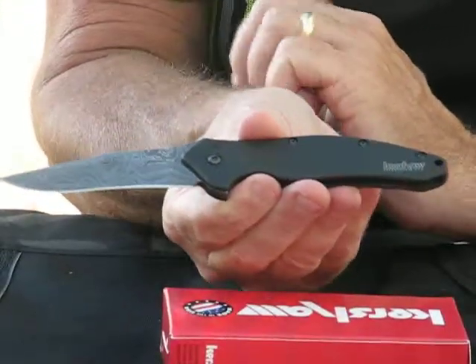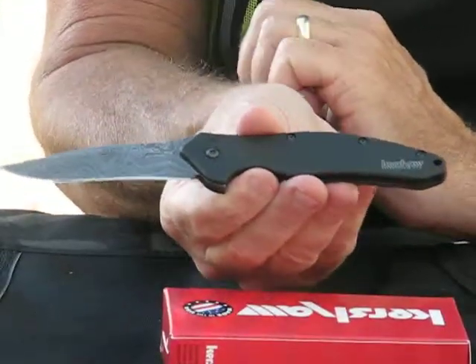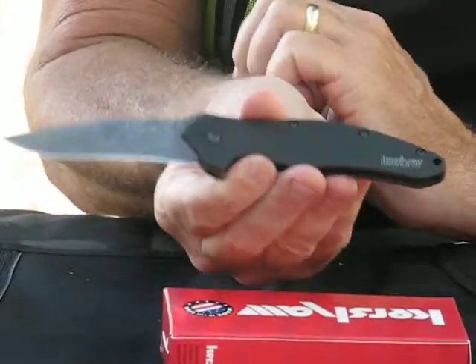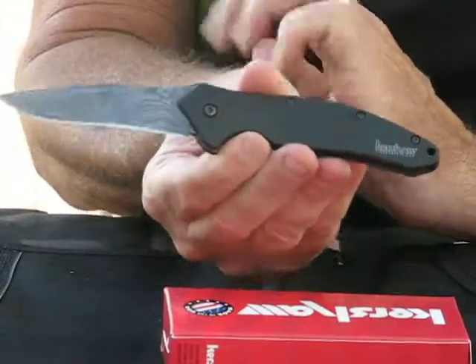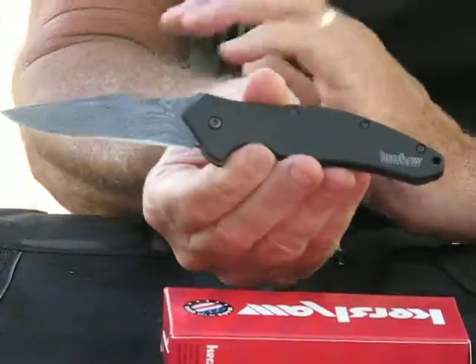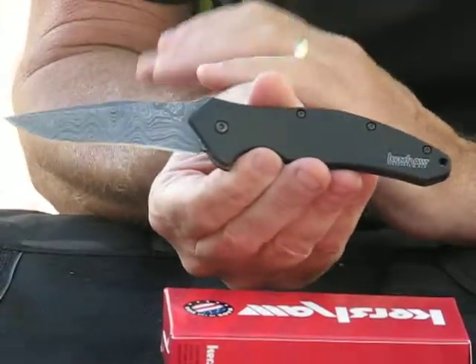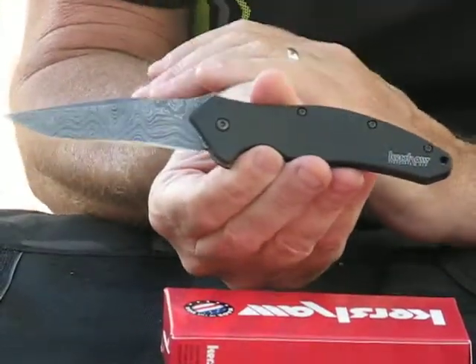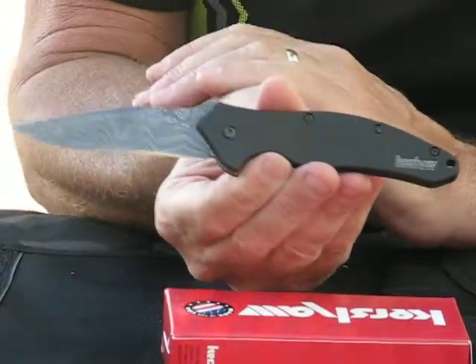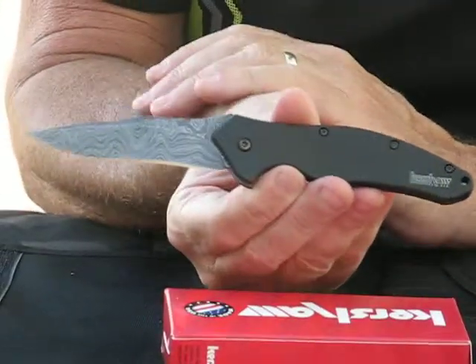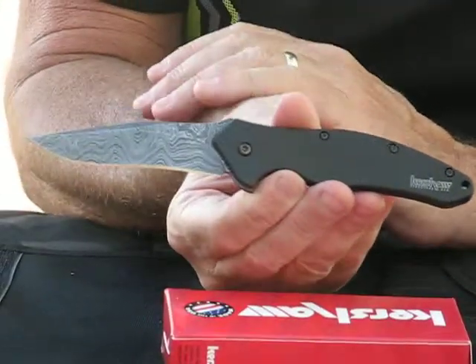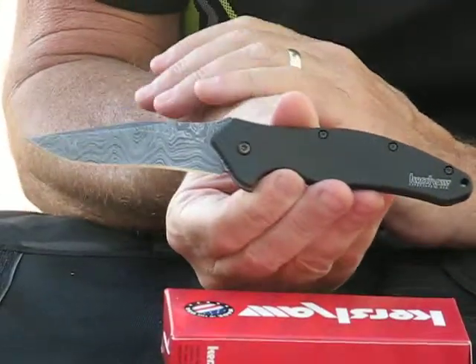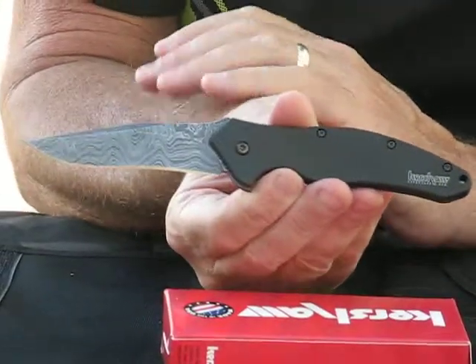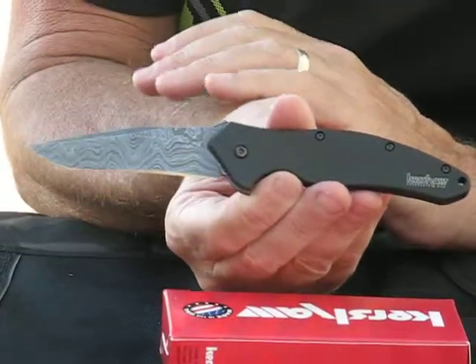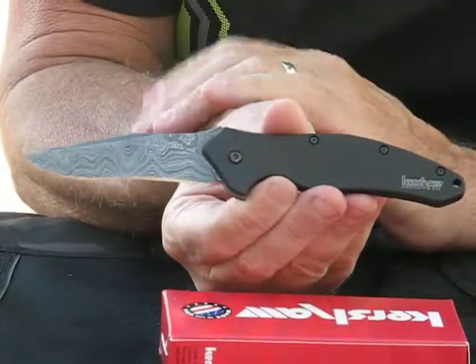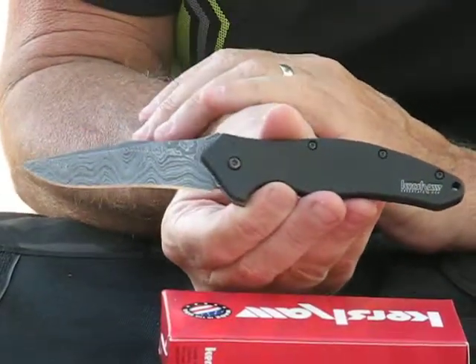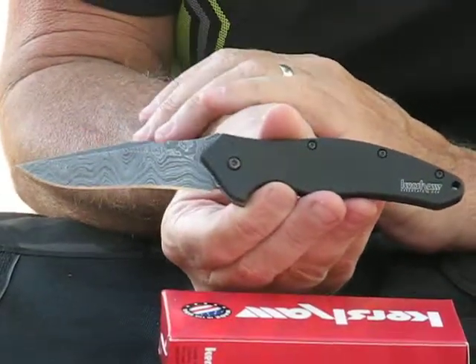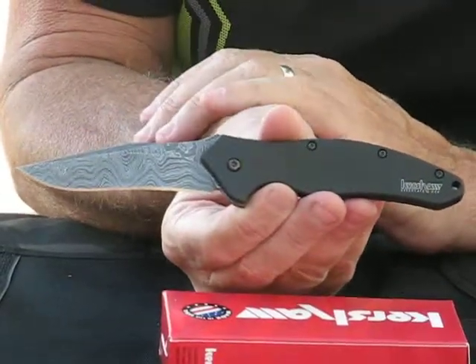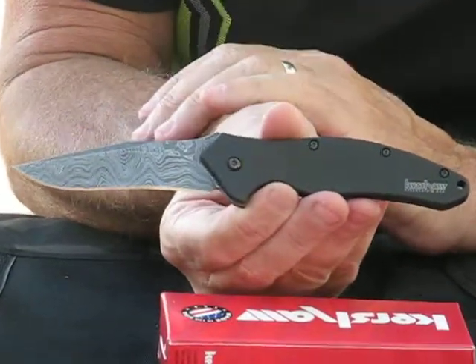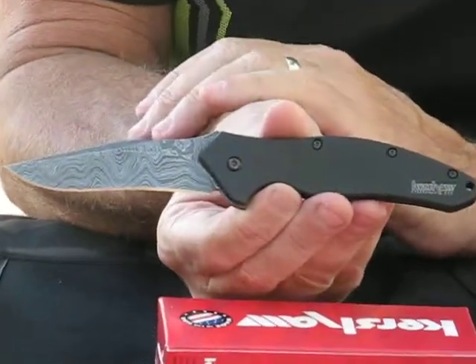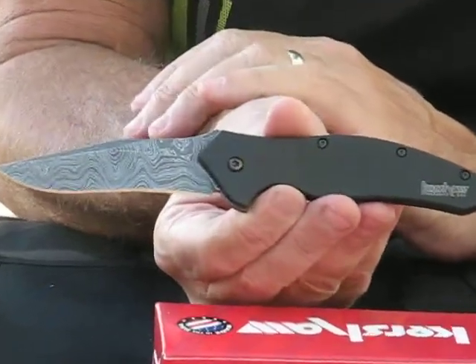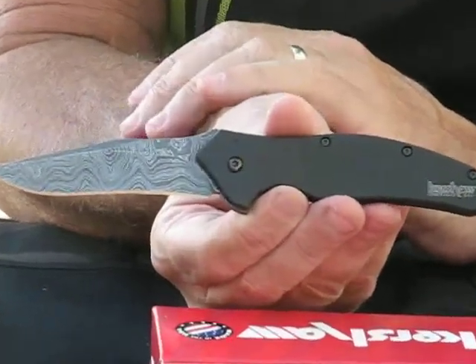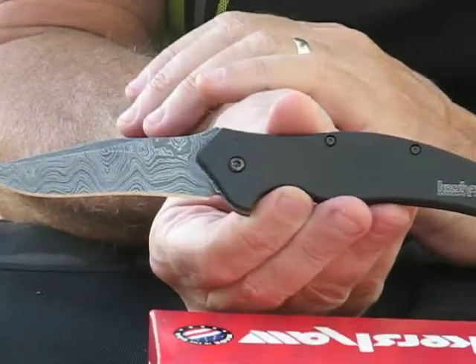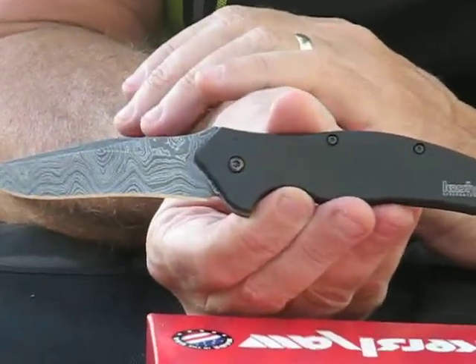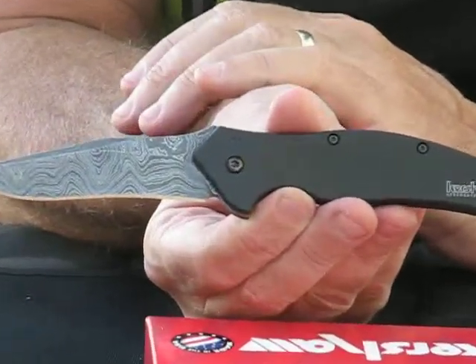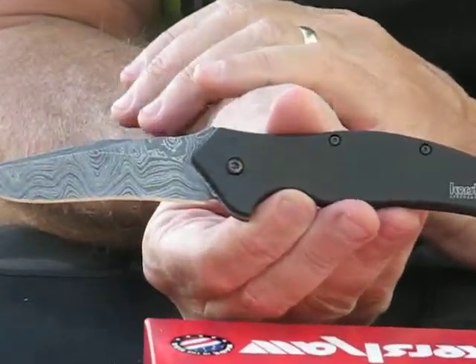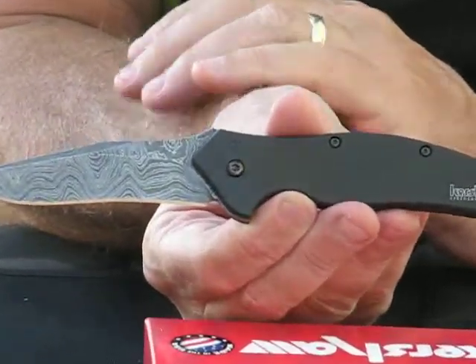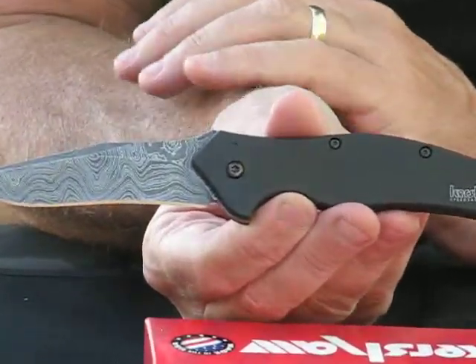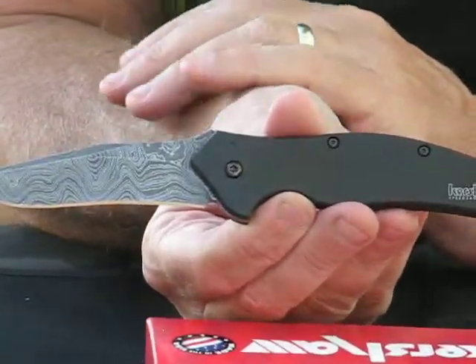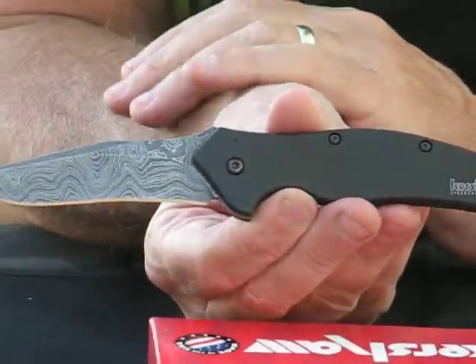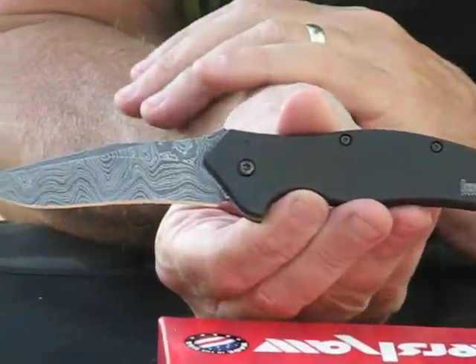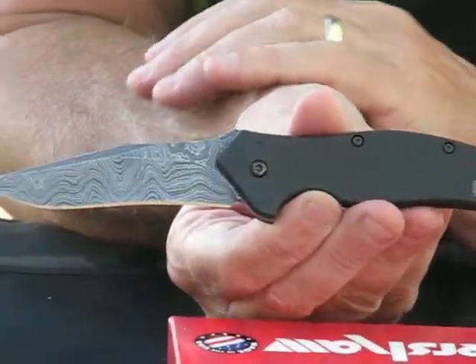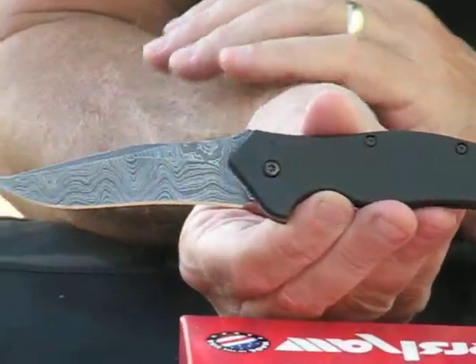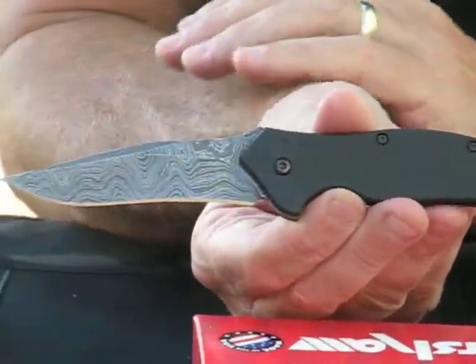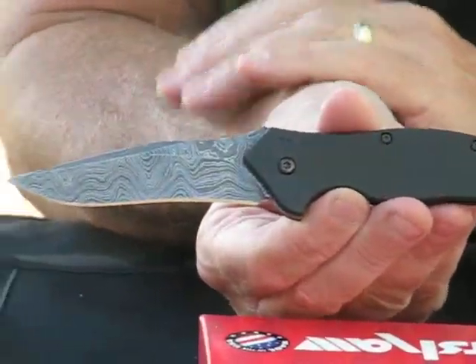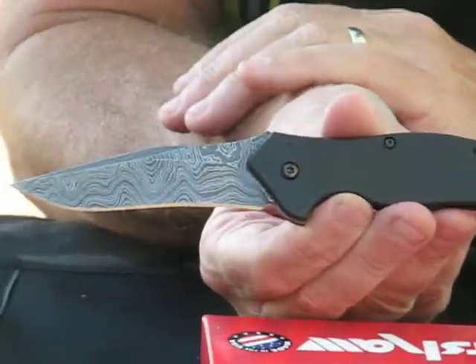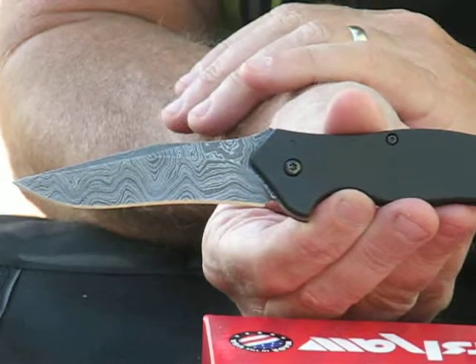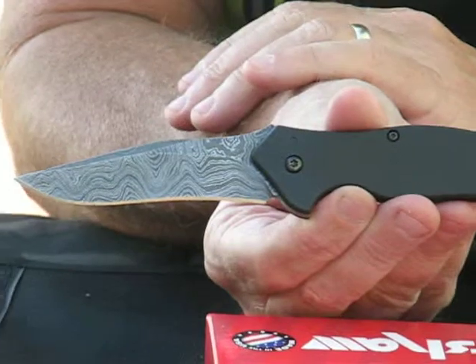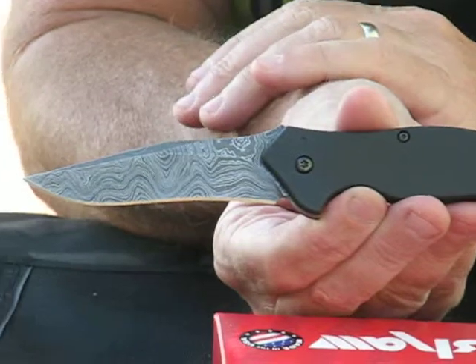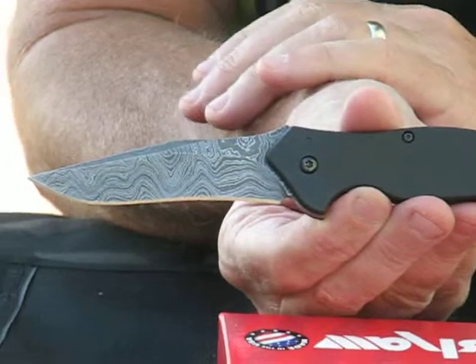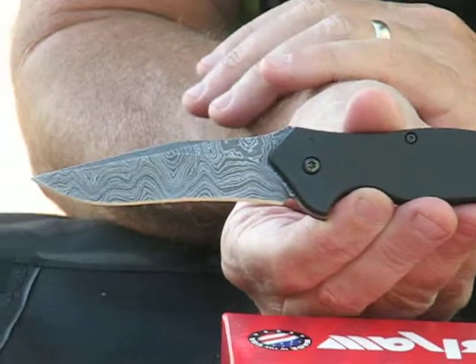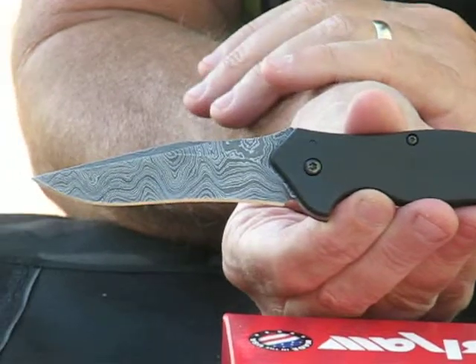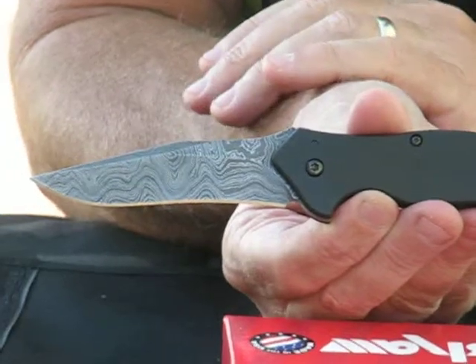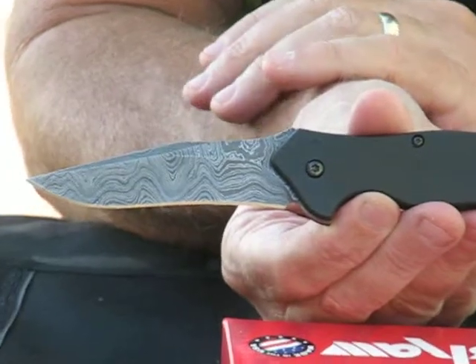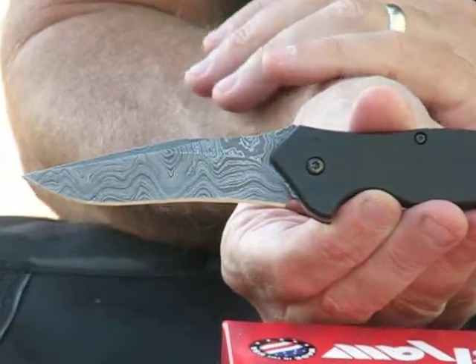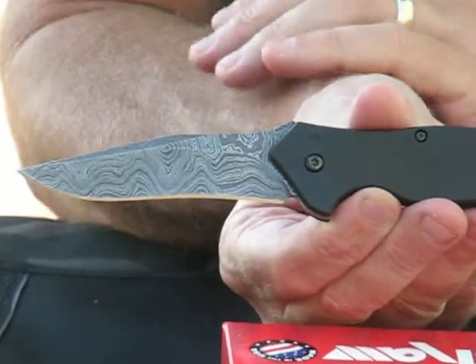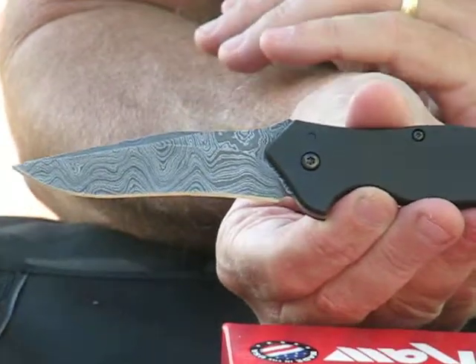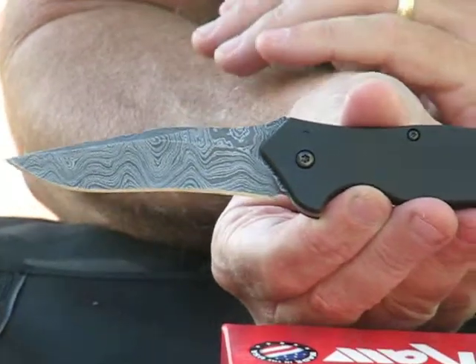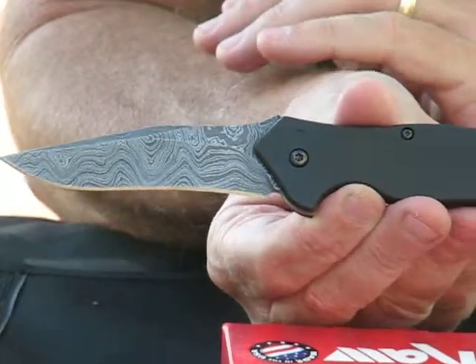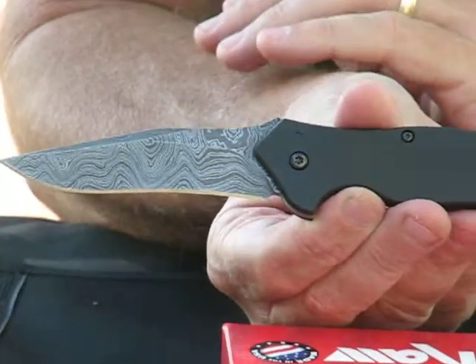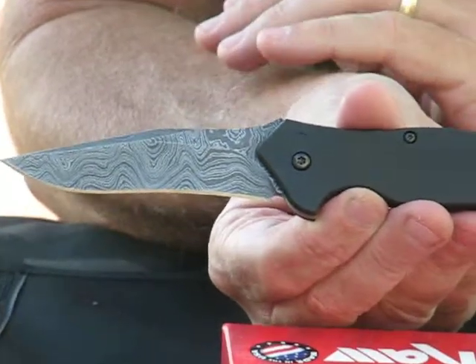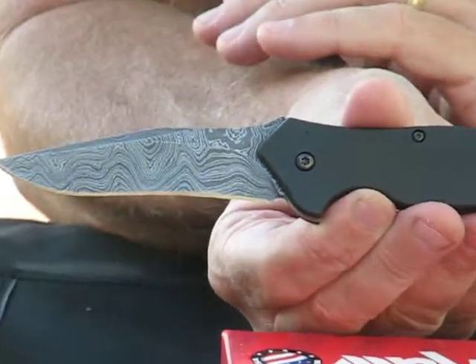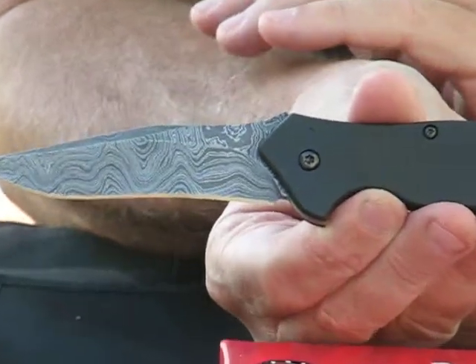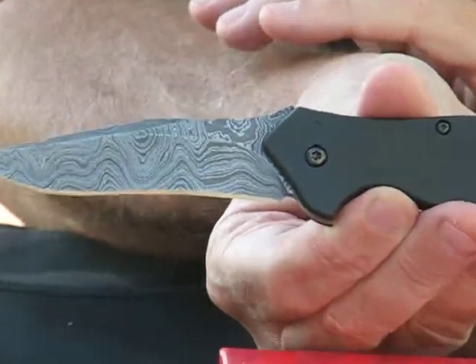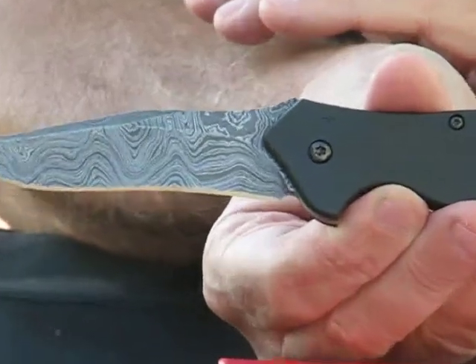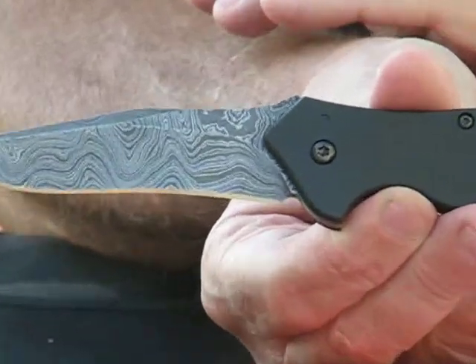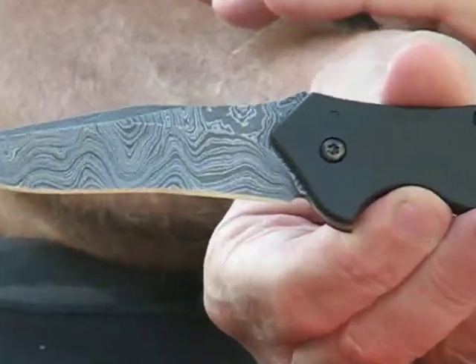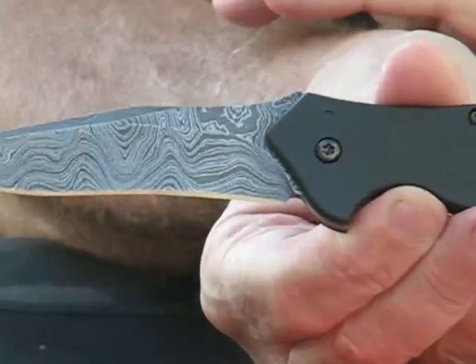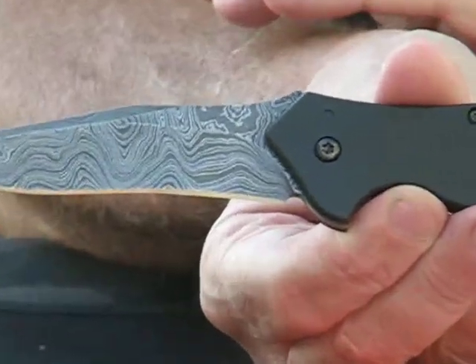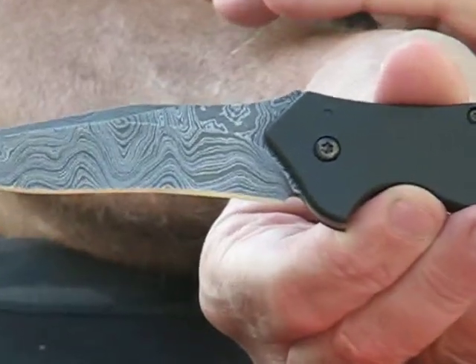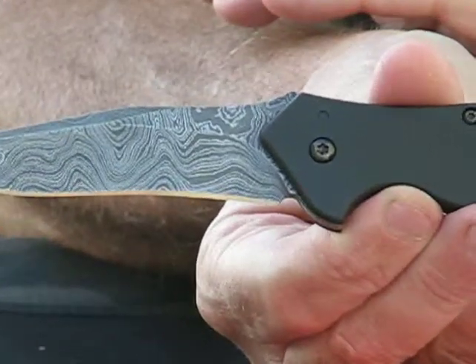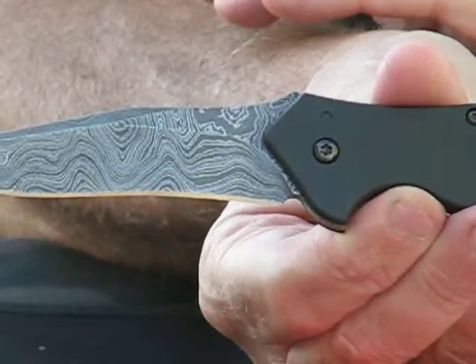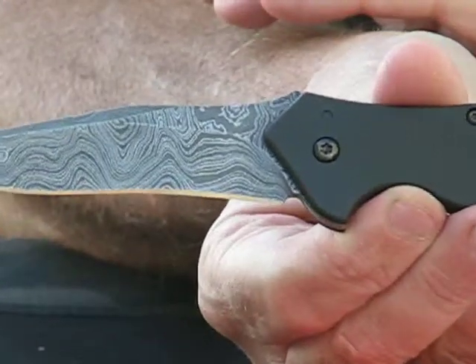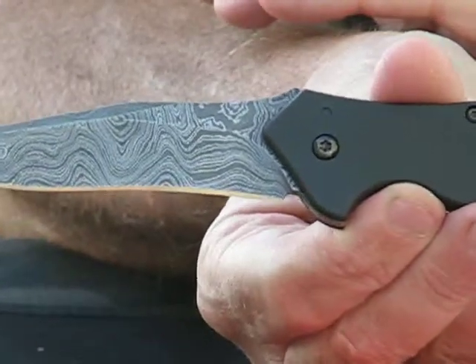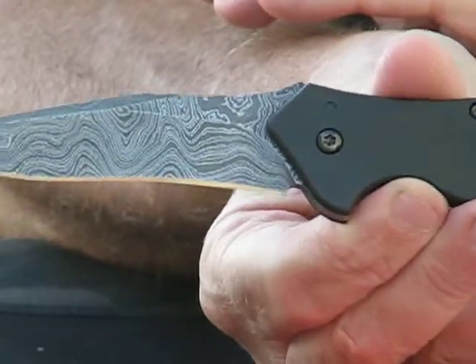You can get these at osograndeknives.com. We thank you very much for watching. Have a great day.